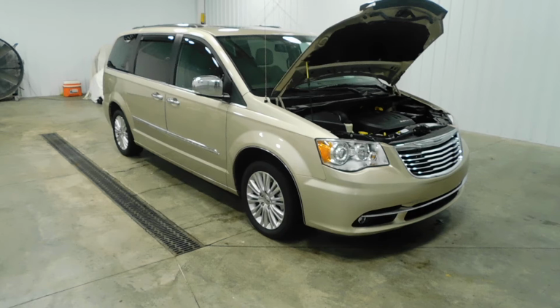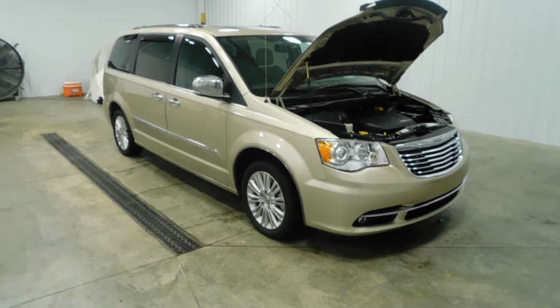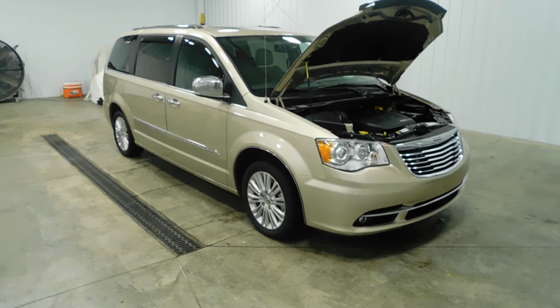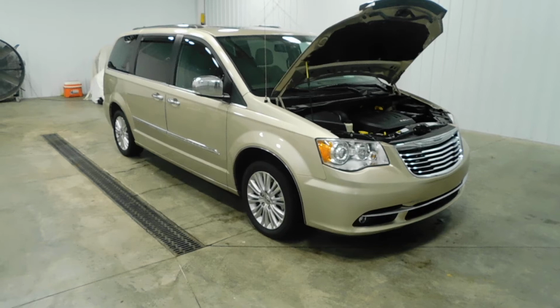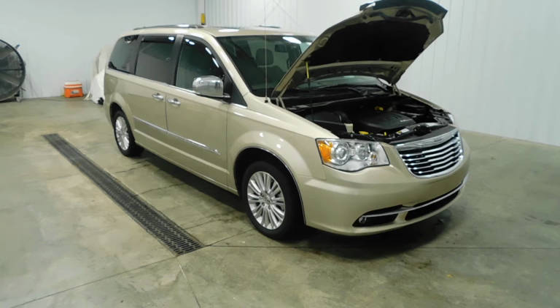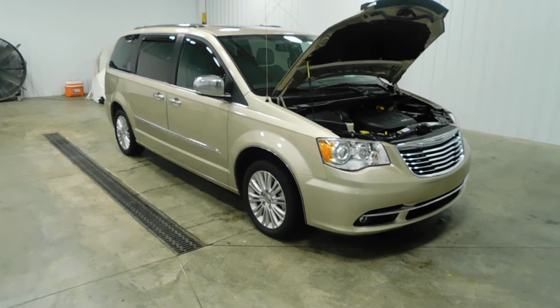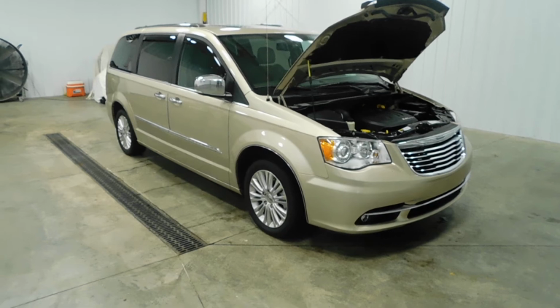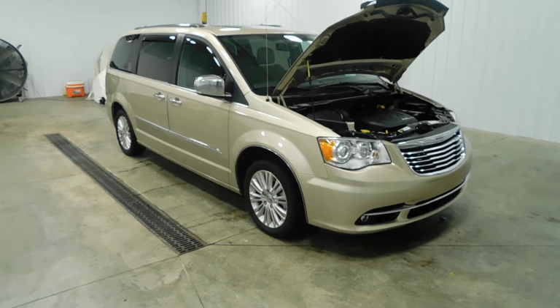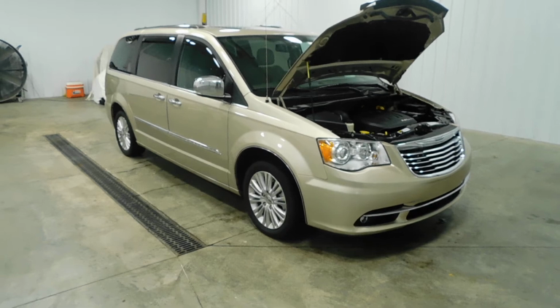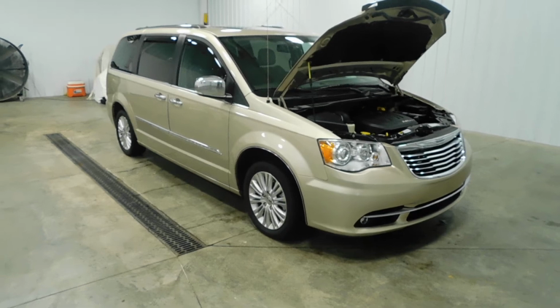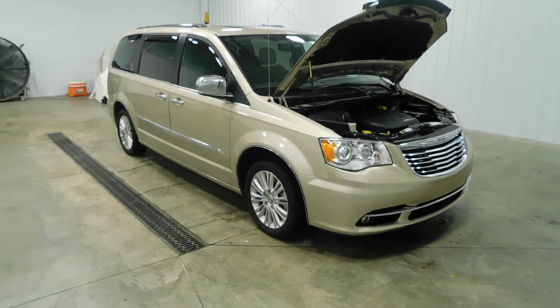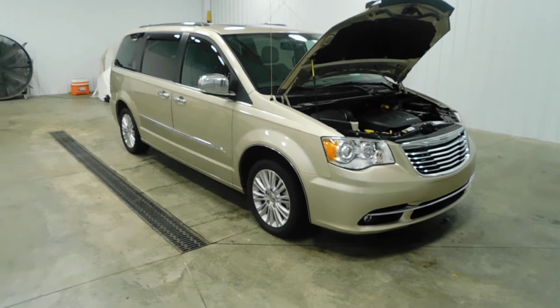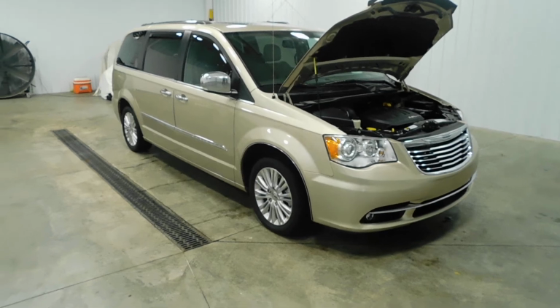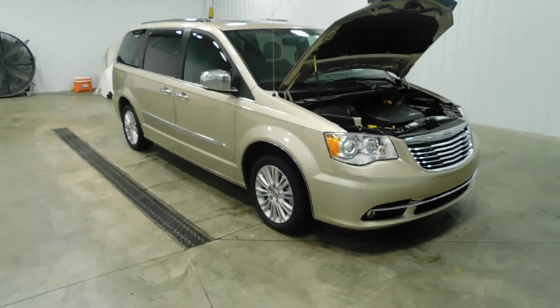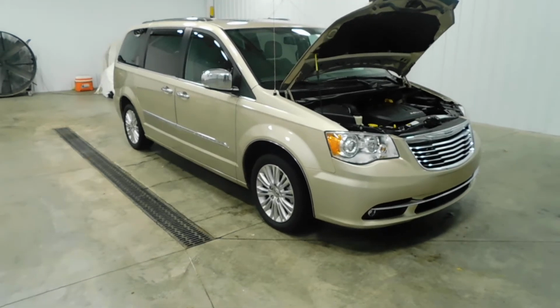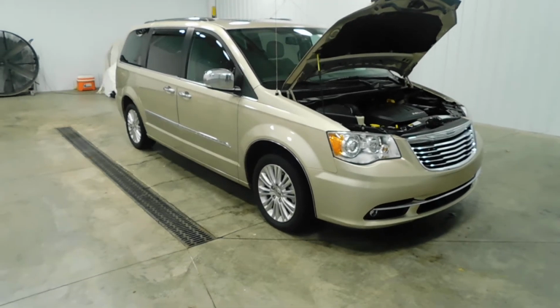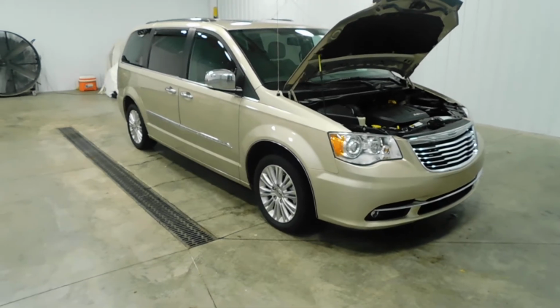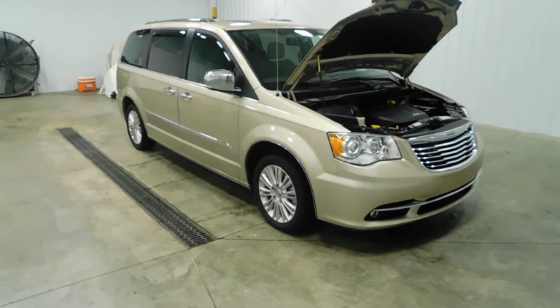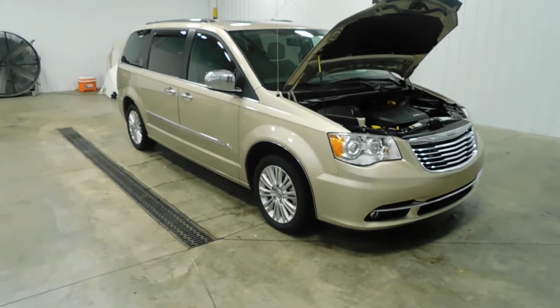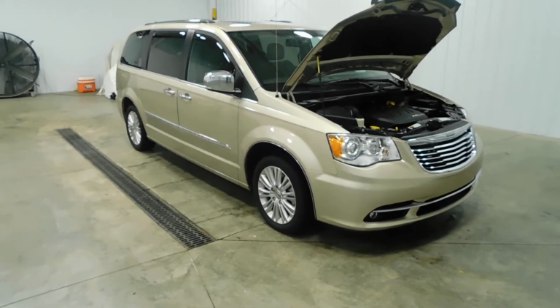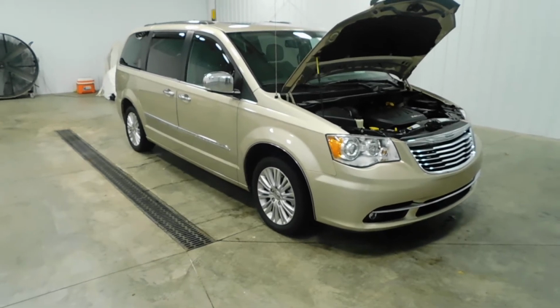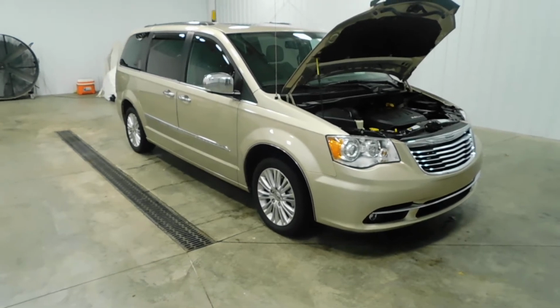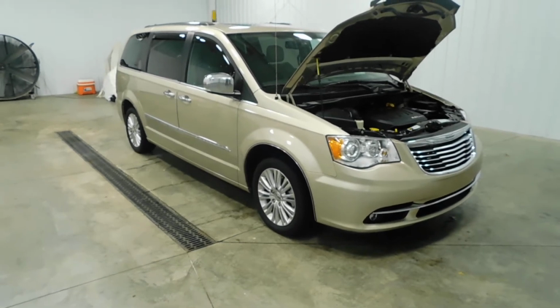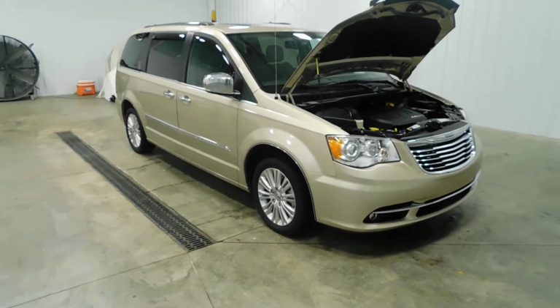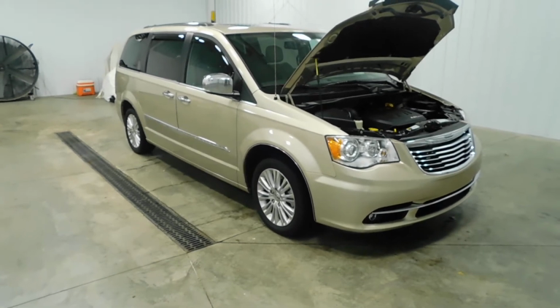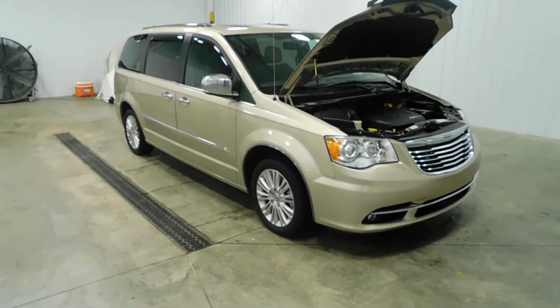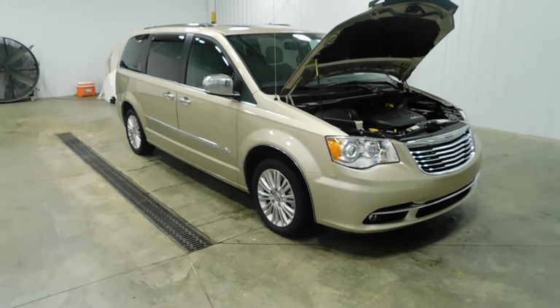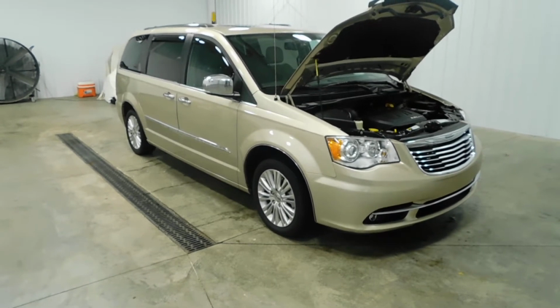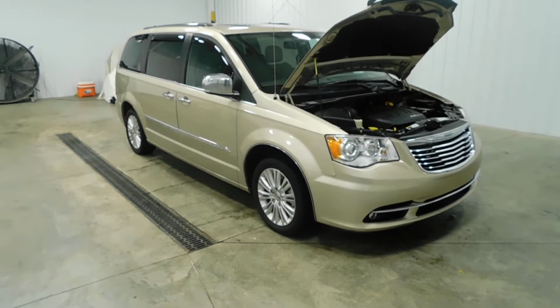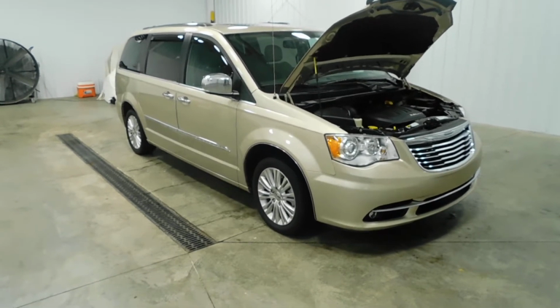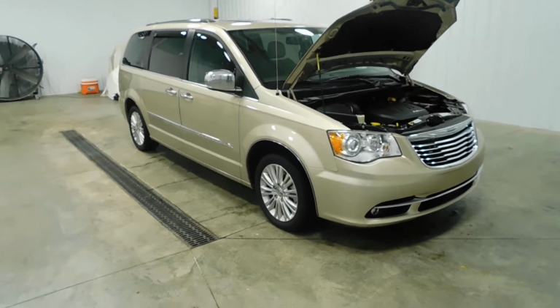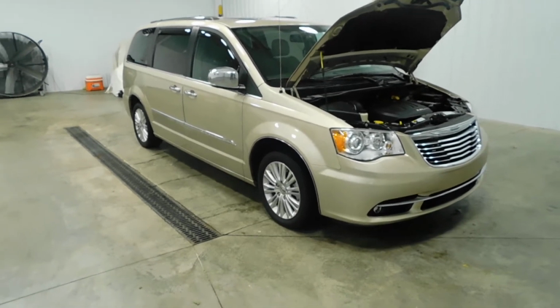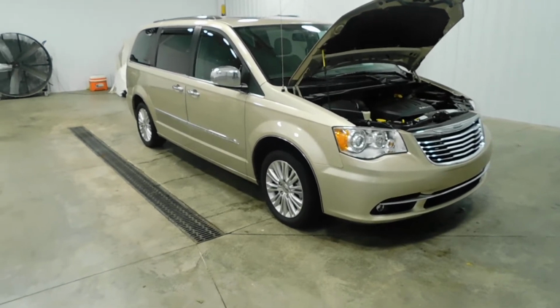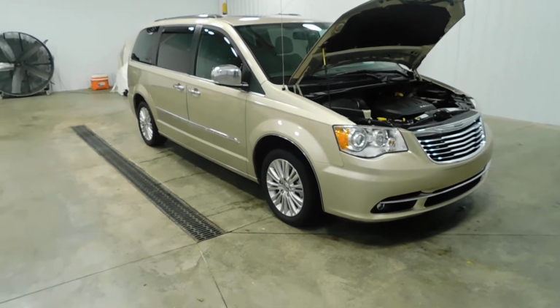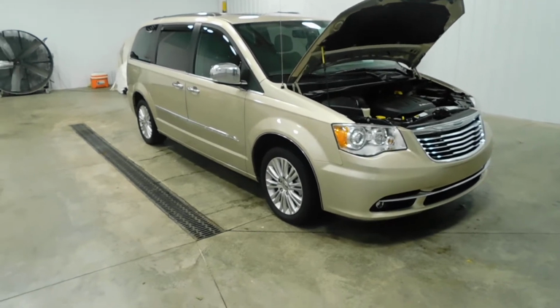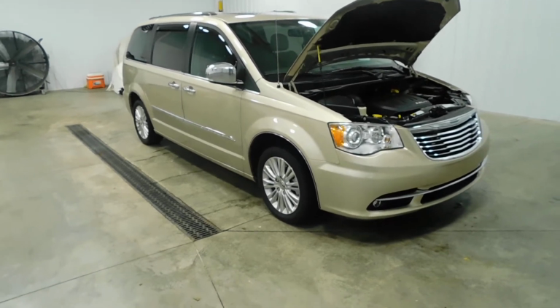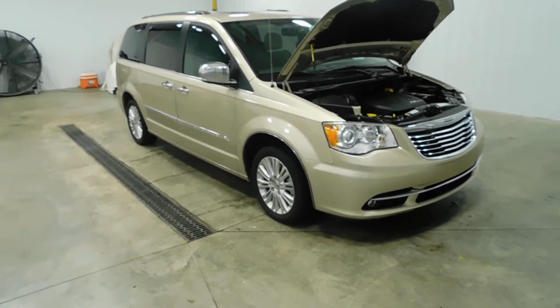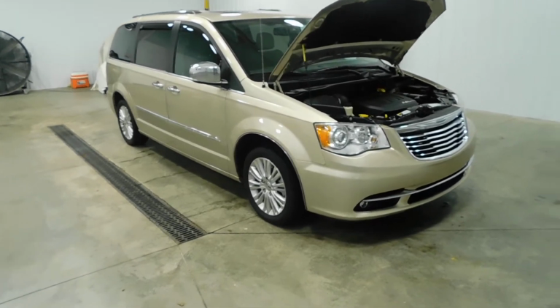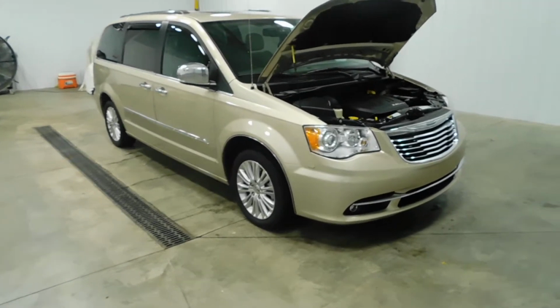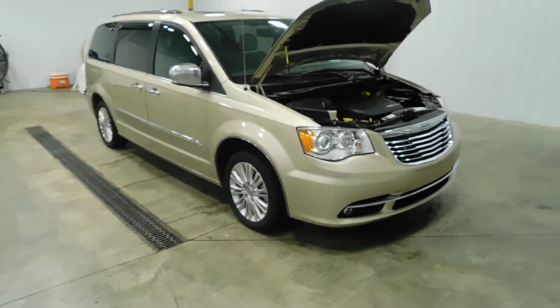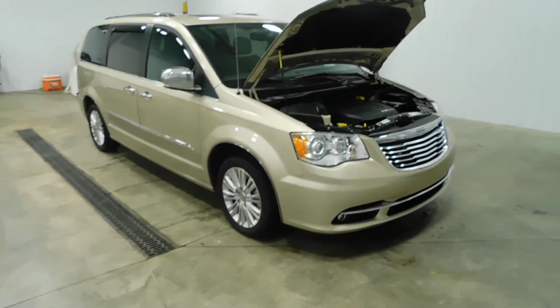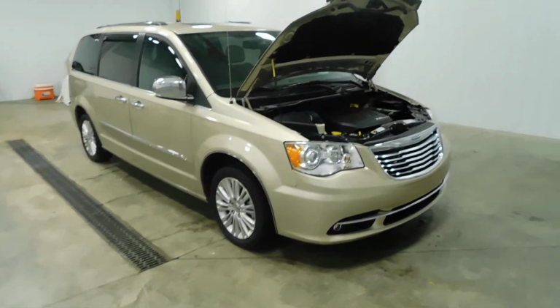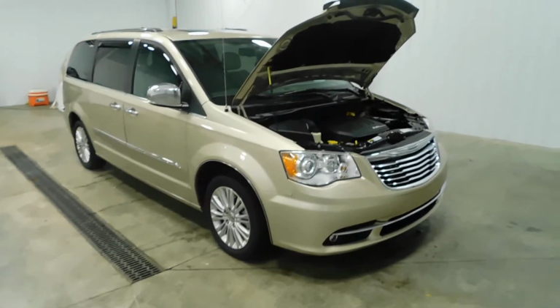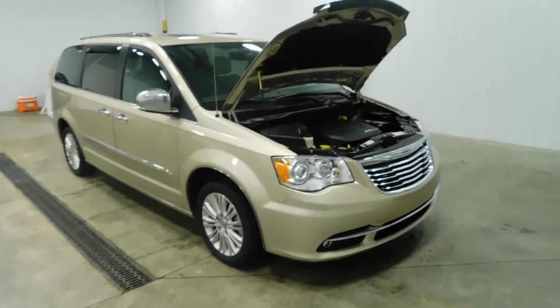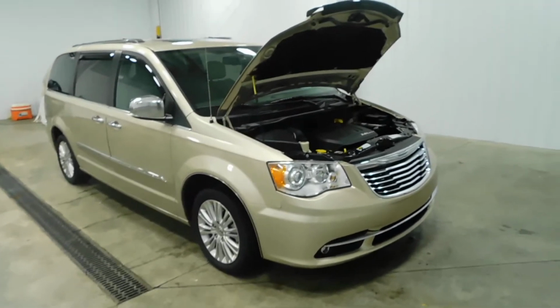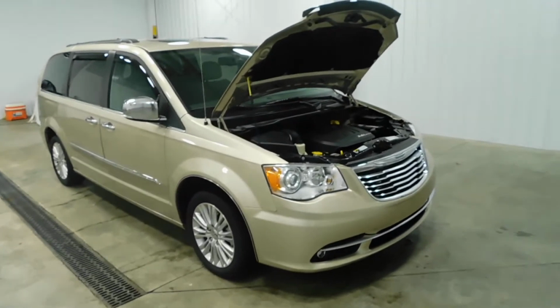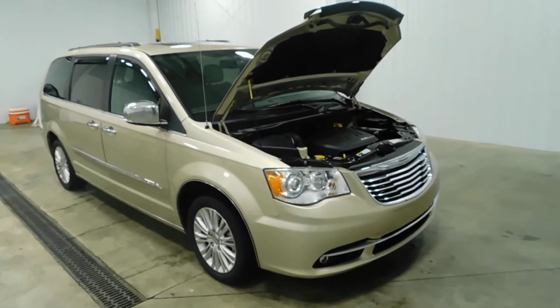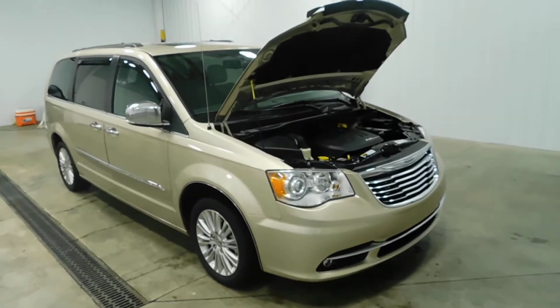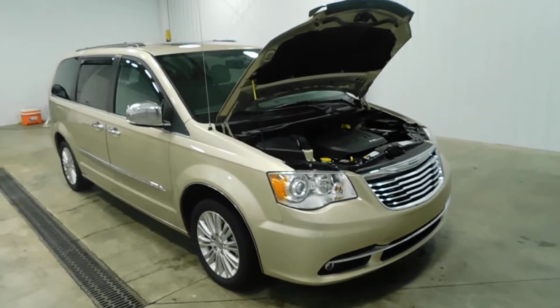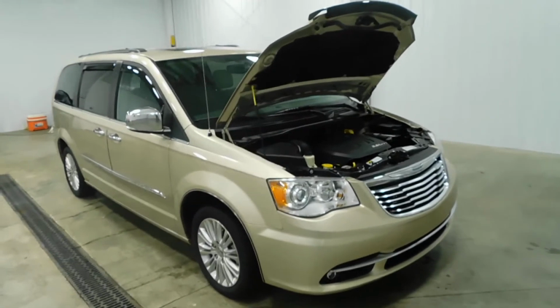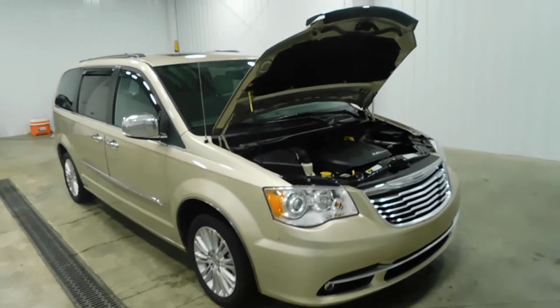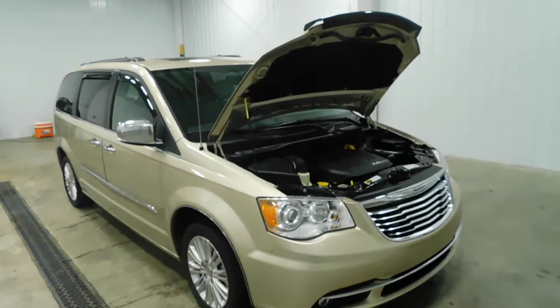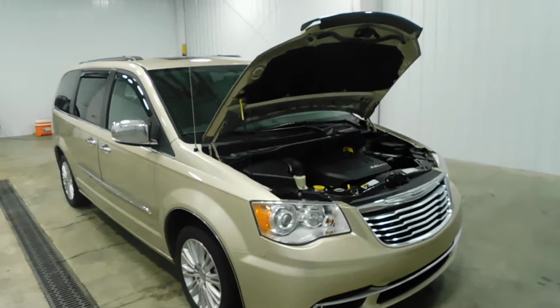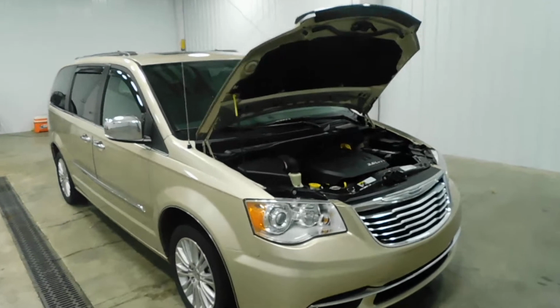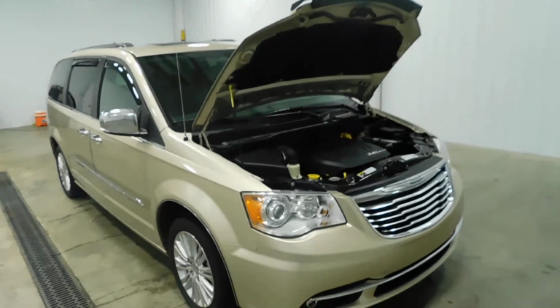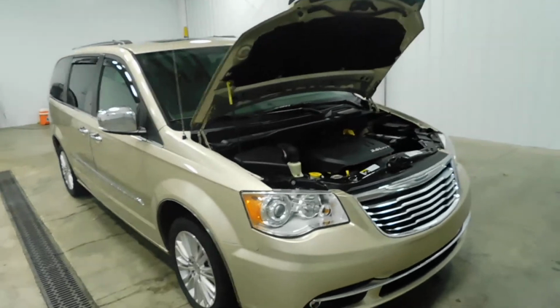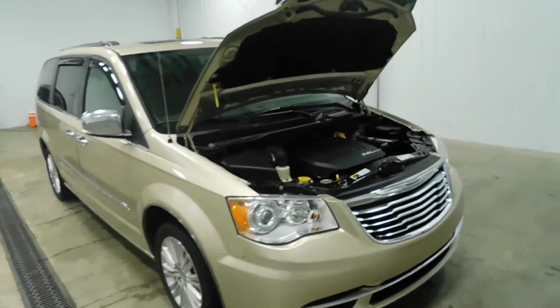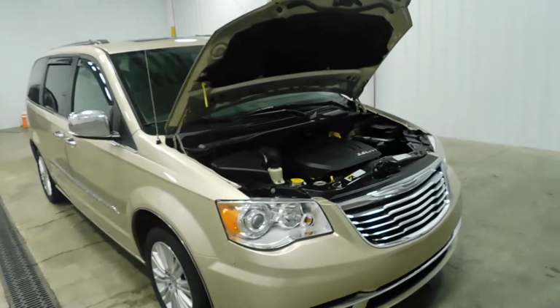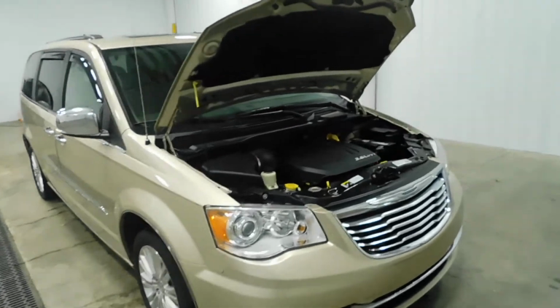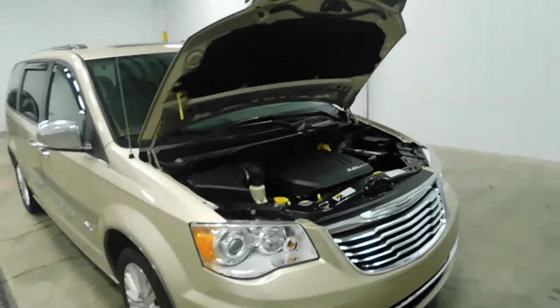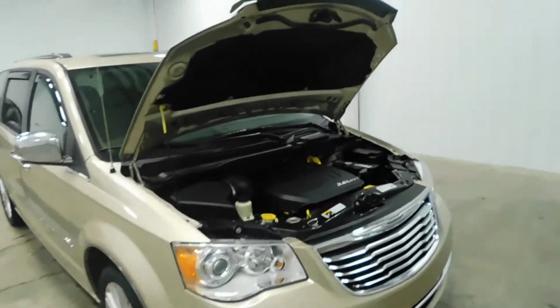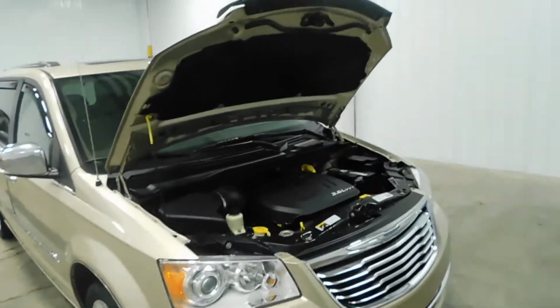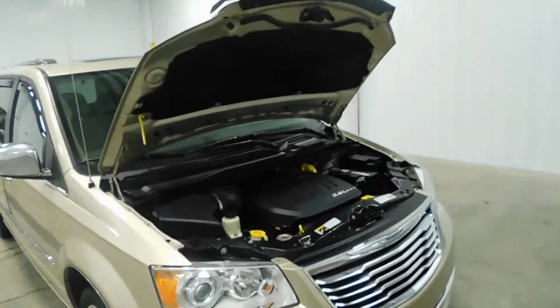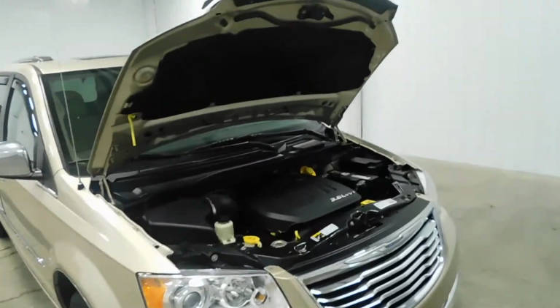Hello and welcome to Midtown Auto Center, where today I'd like to show you a 2015 Chrysler Town & Country Limited Platinum Edition.